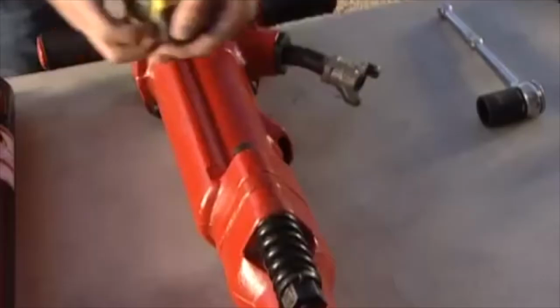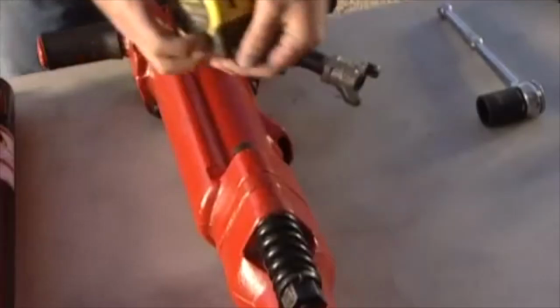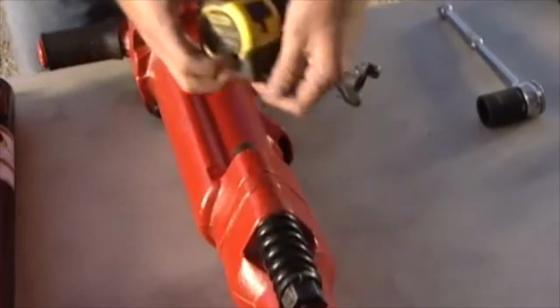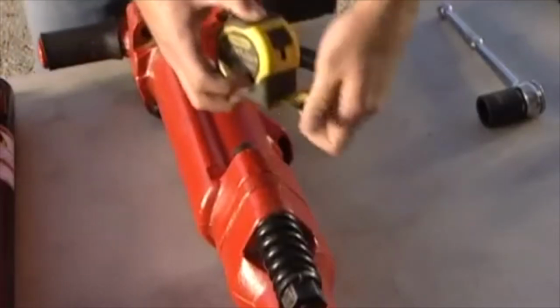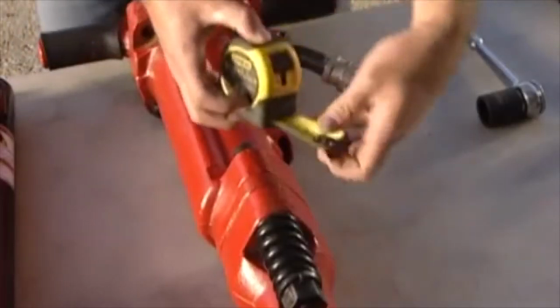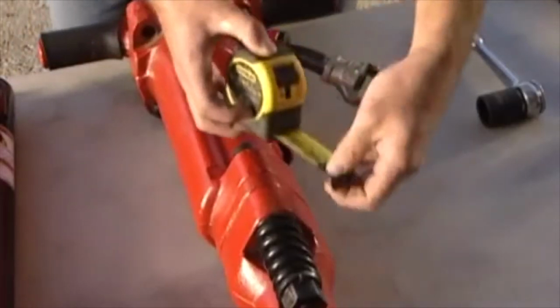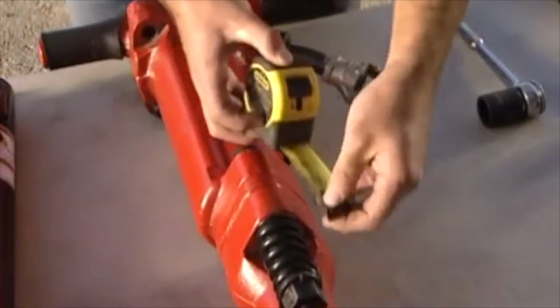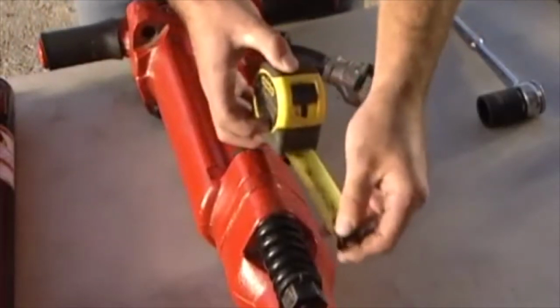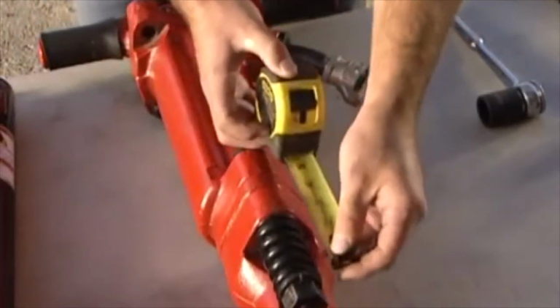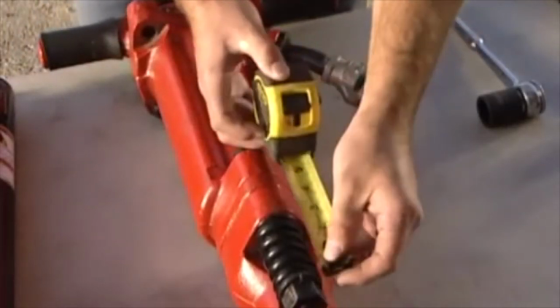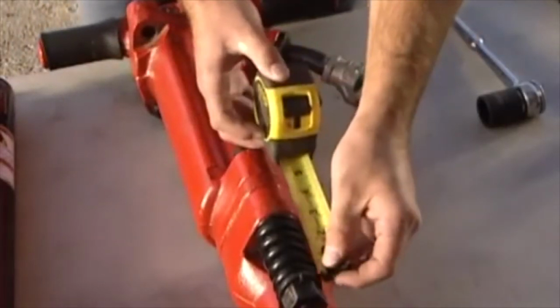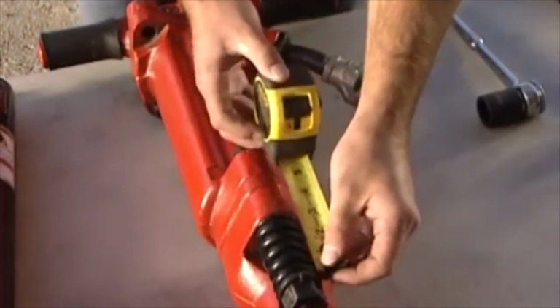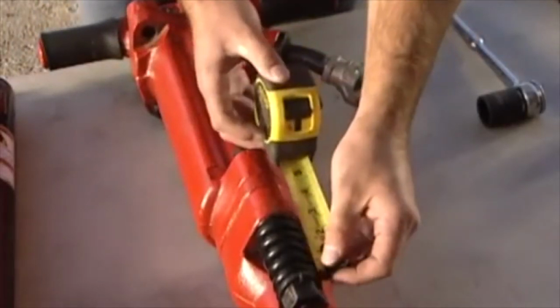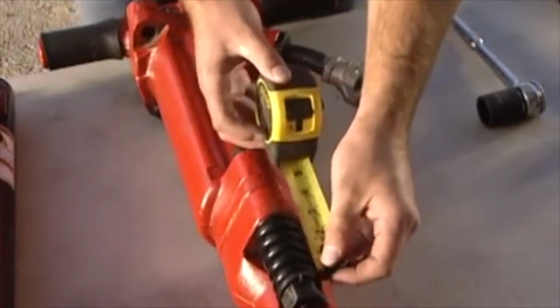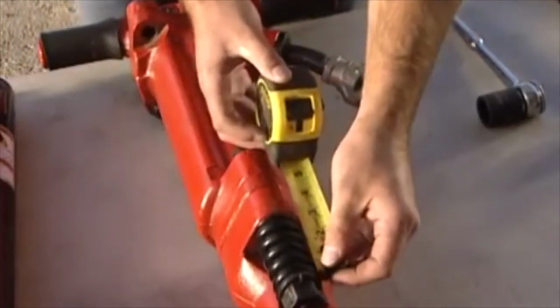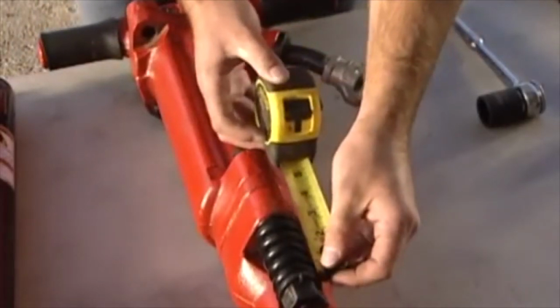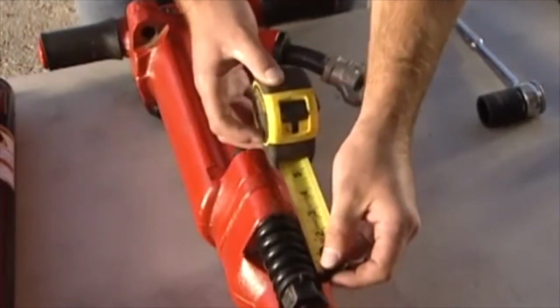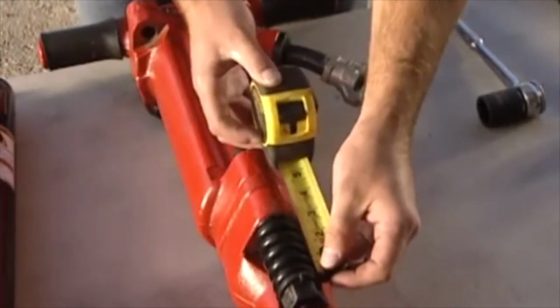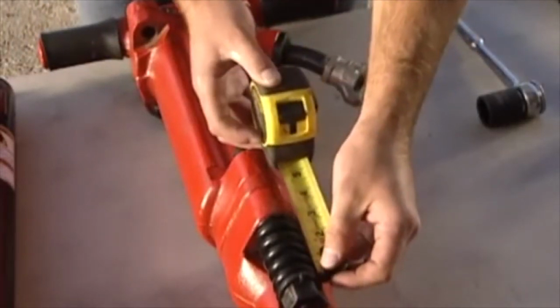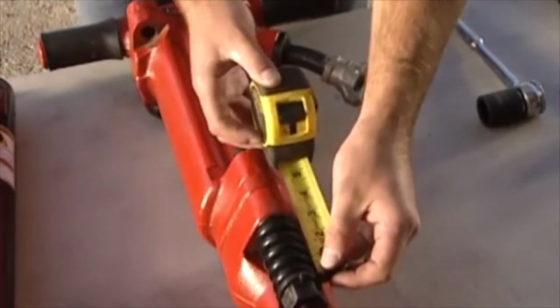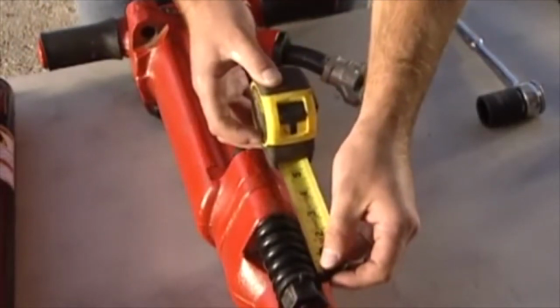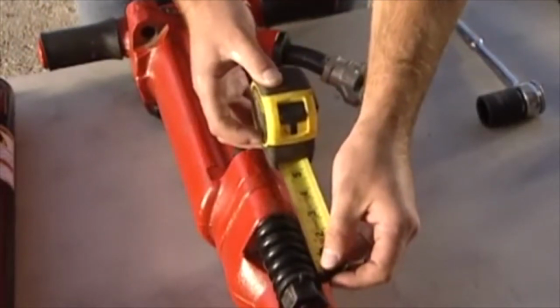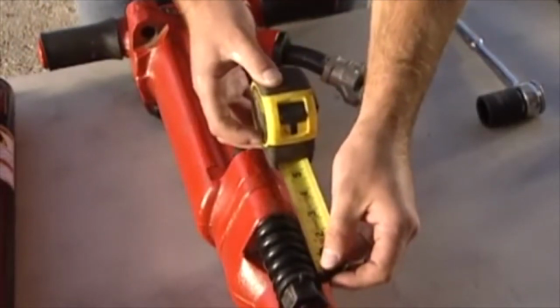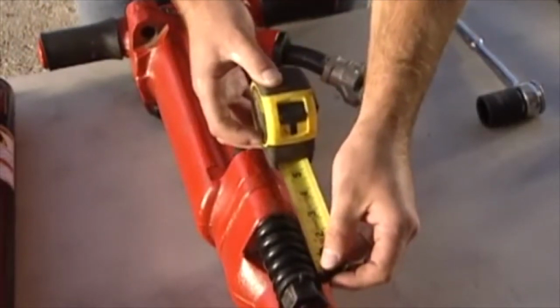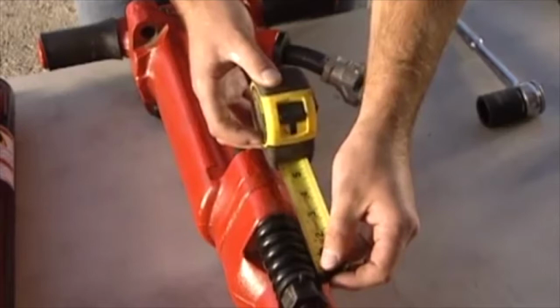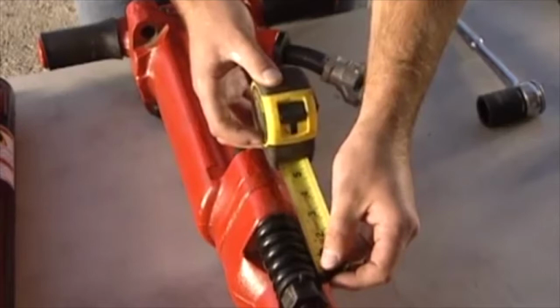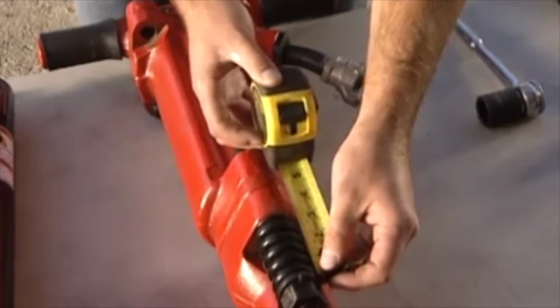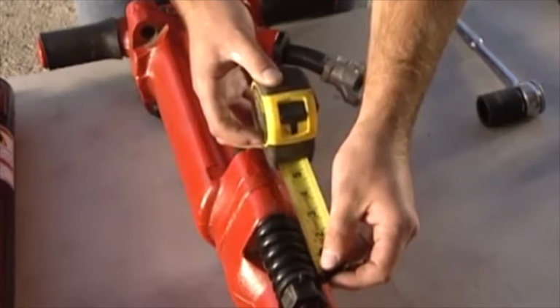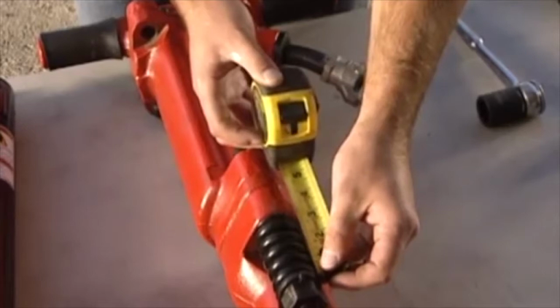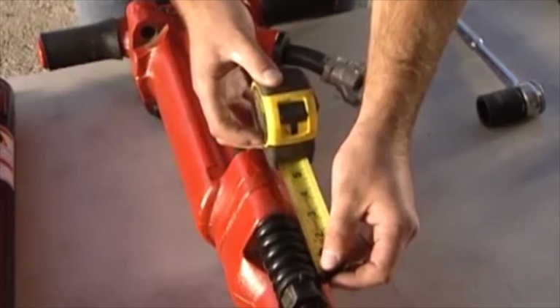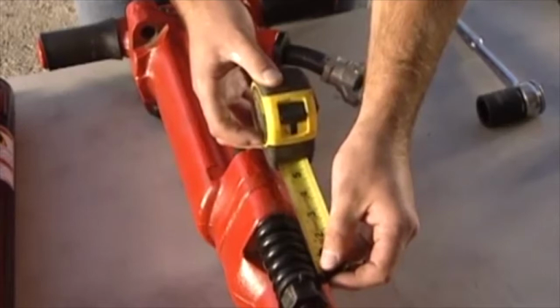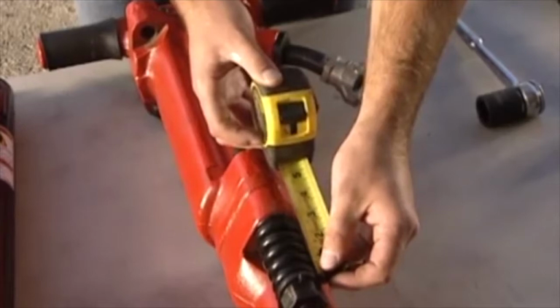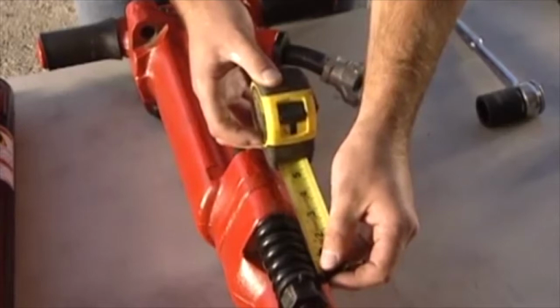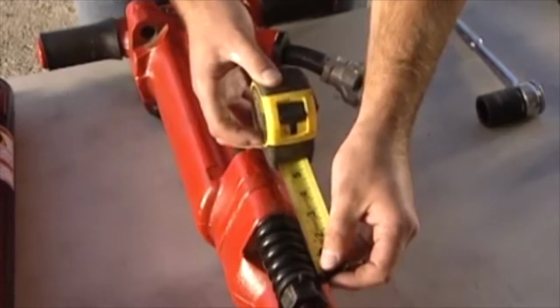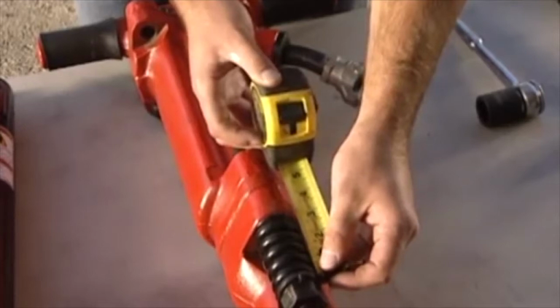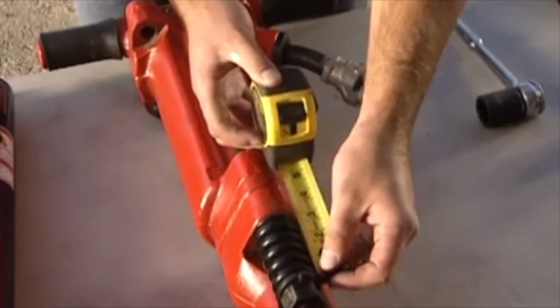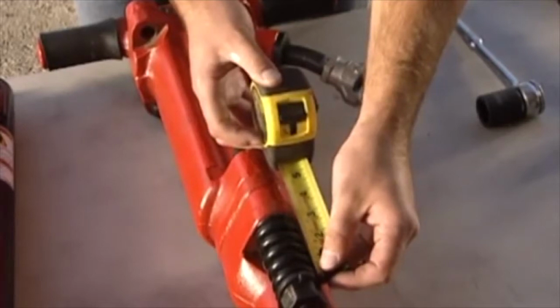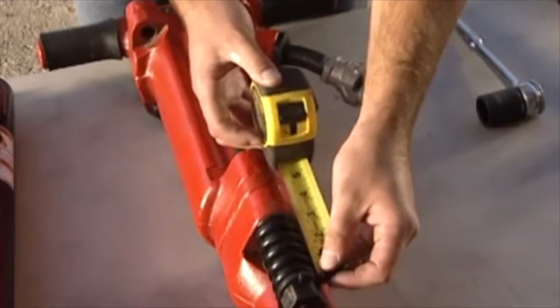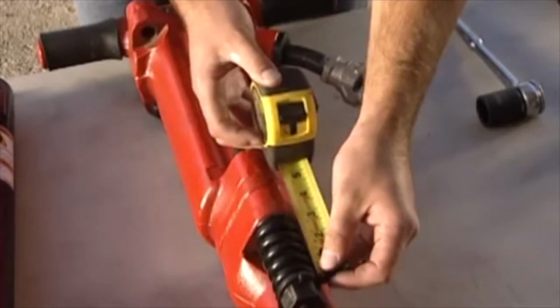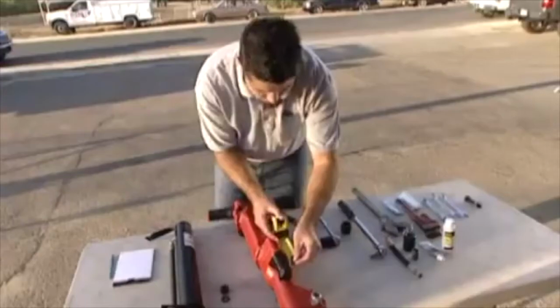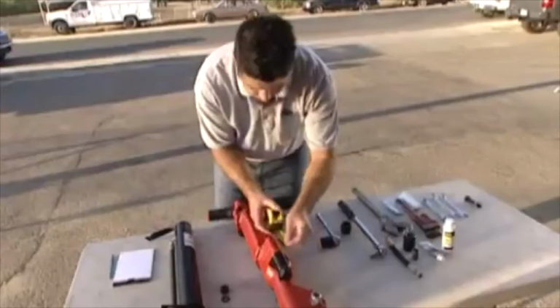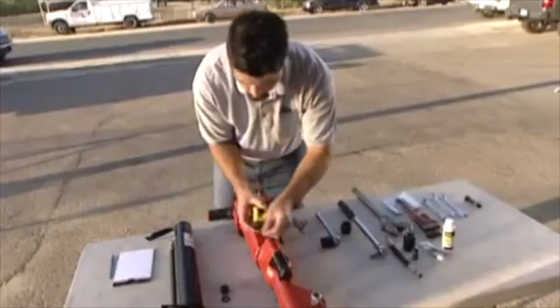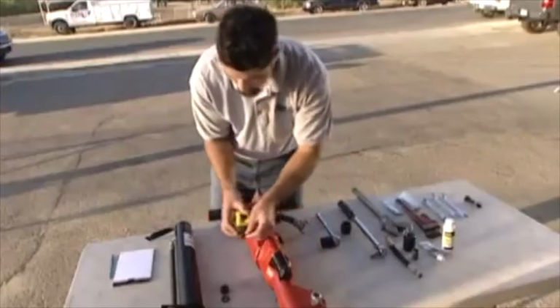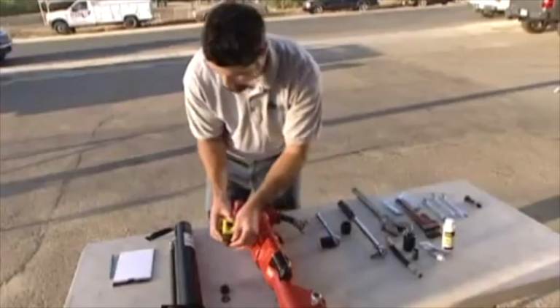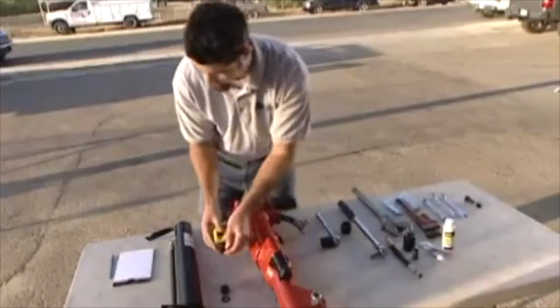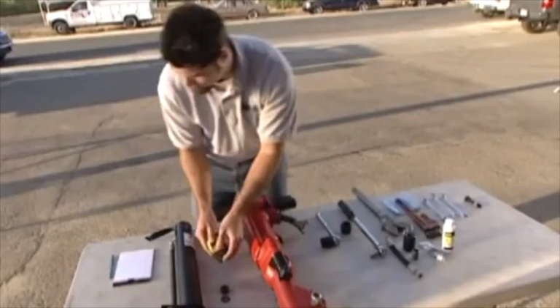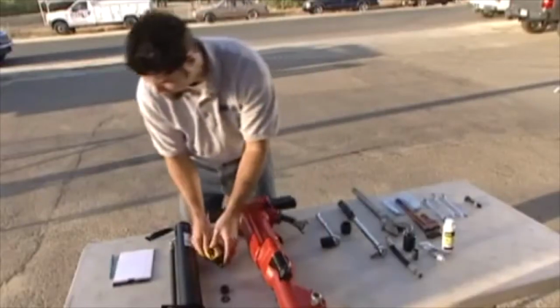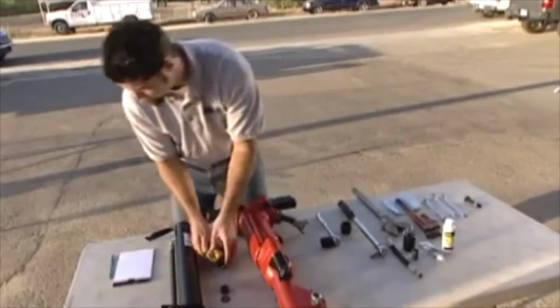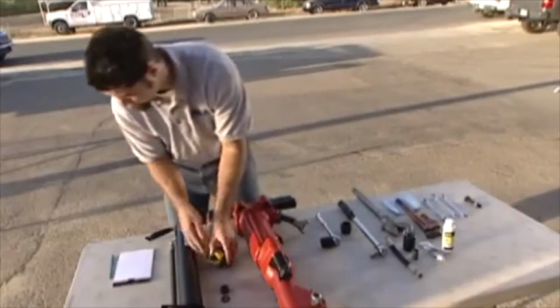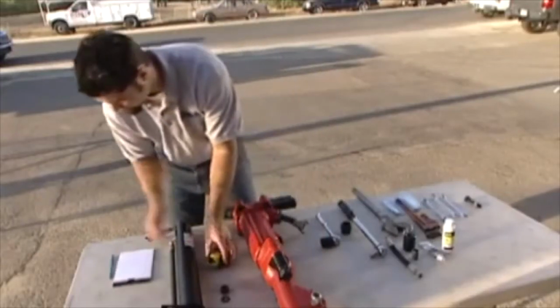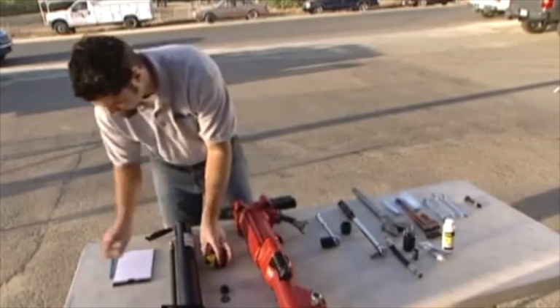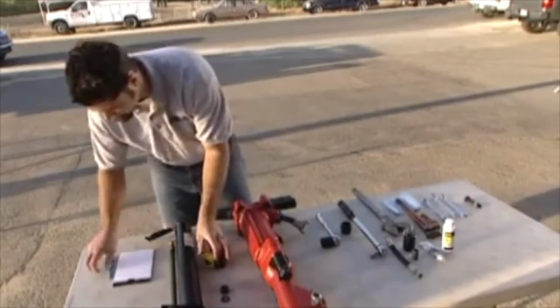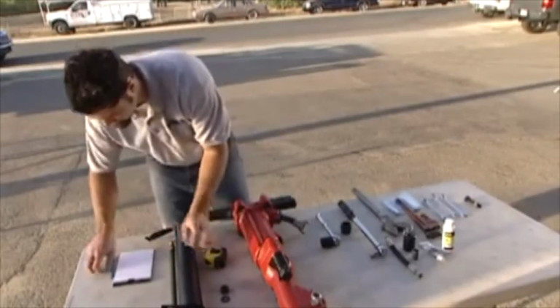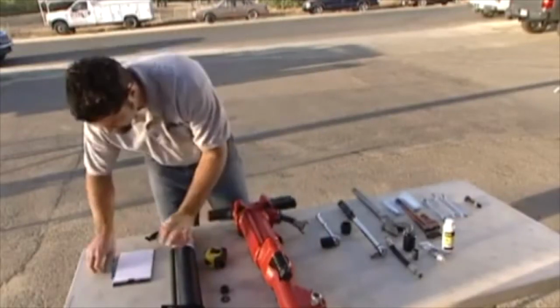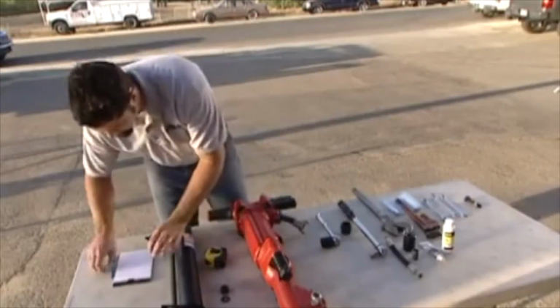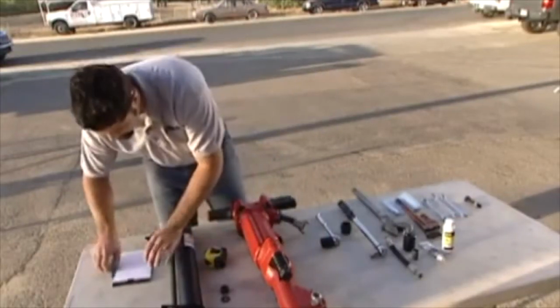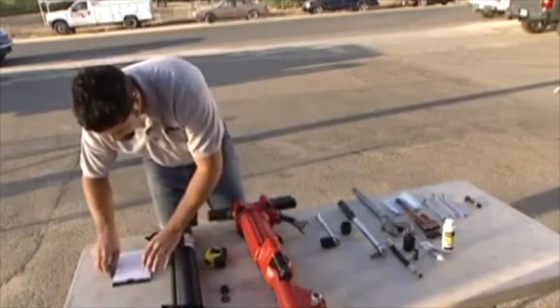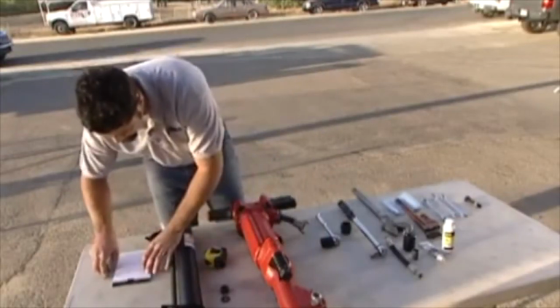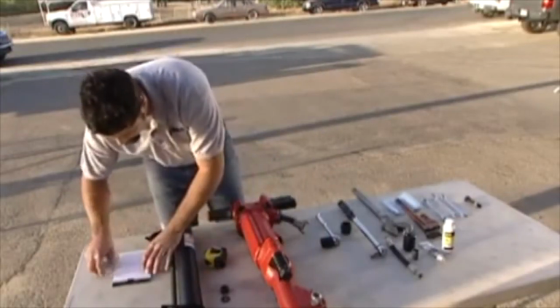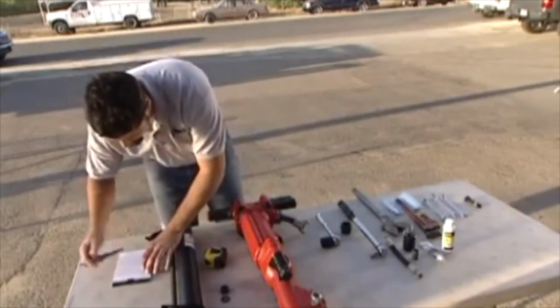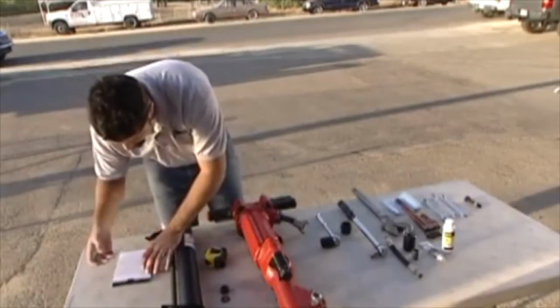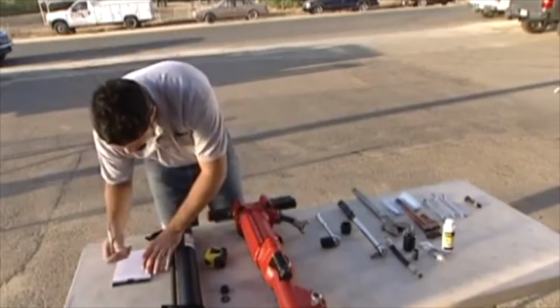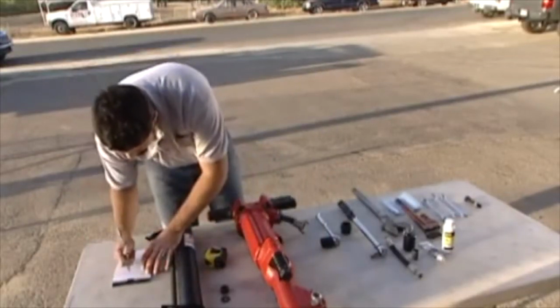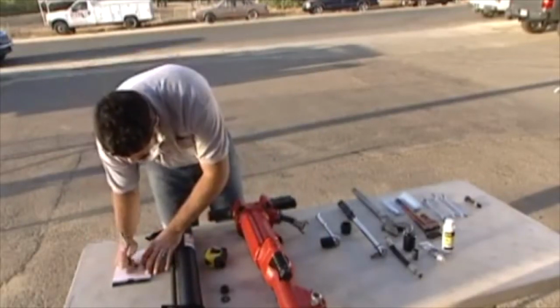Measure the length of the spring on the lower end of the jackhammer. Be sure to write down the exact length for future reference.